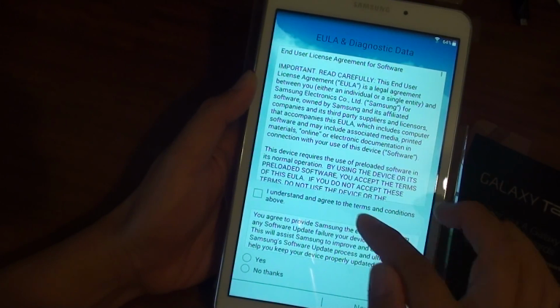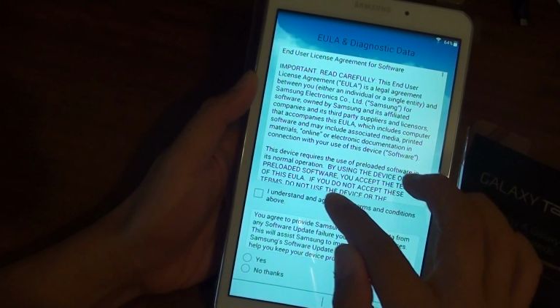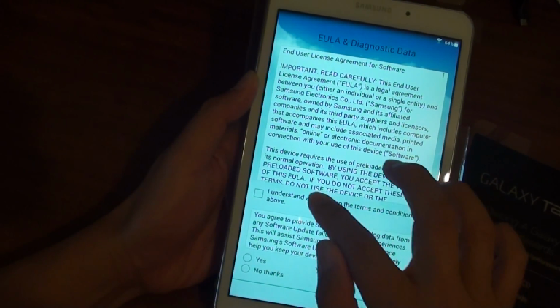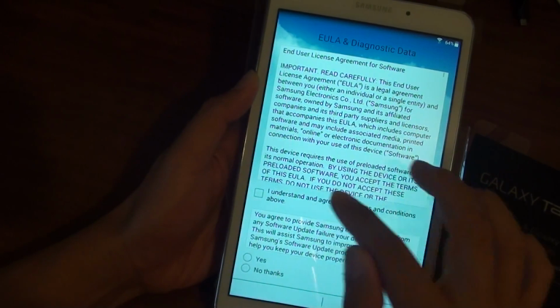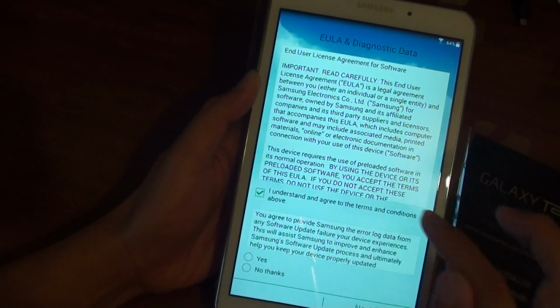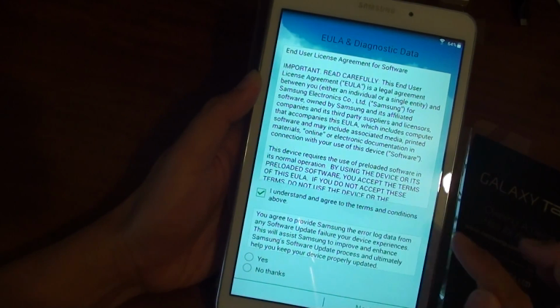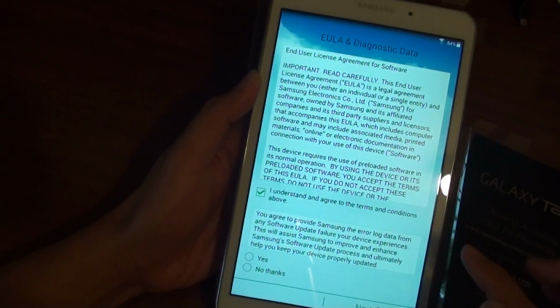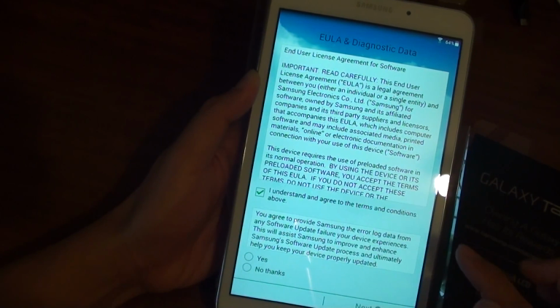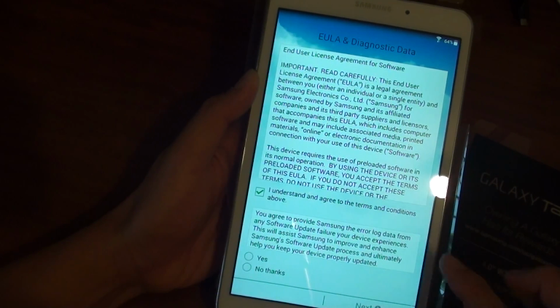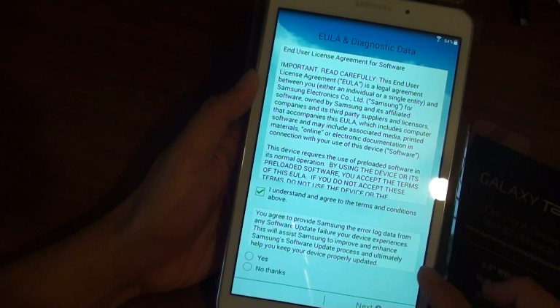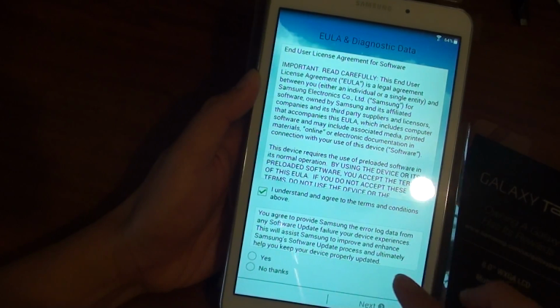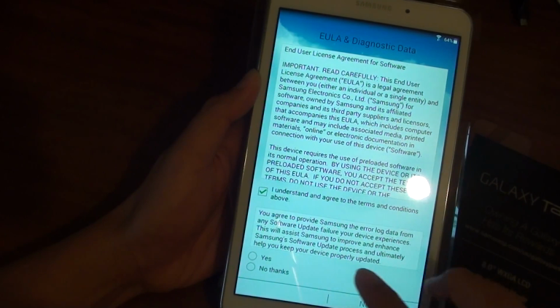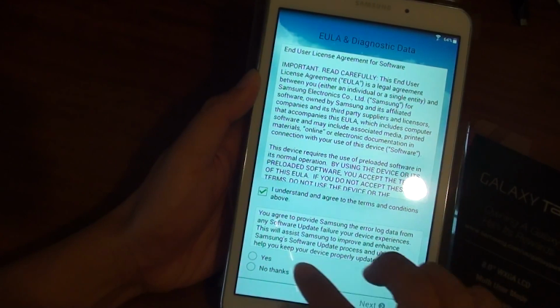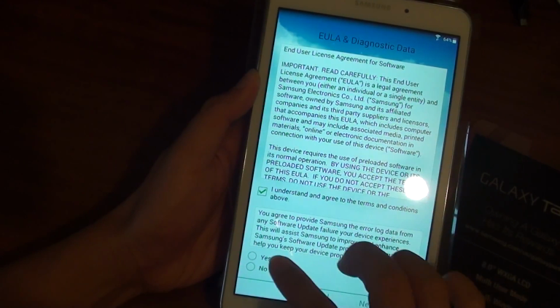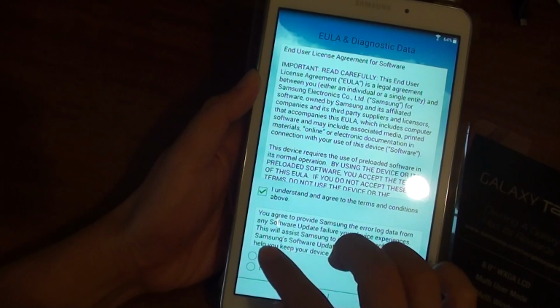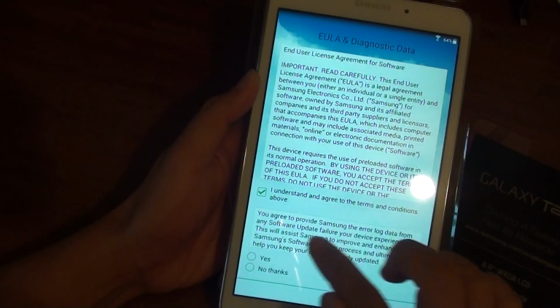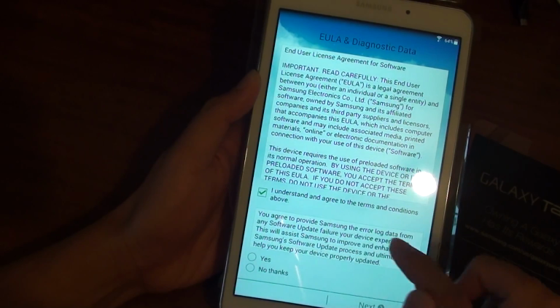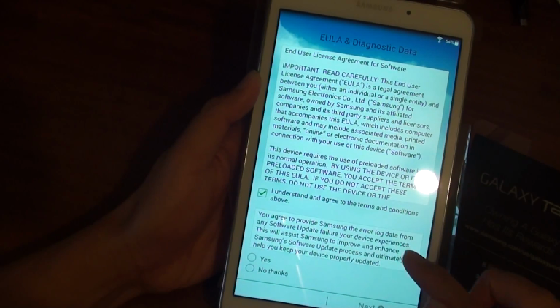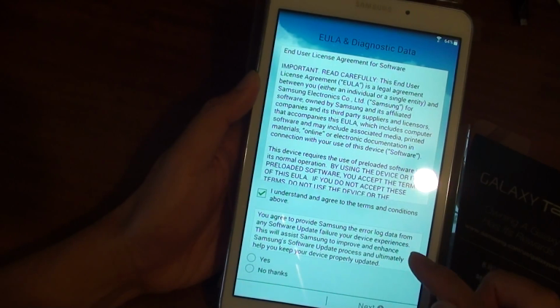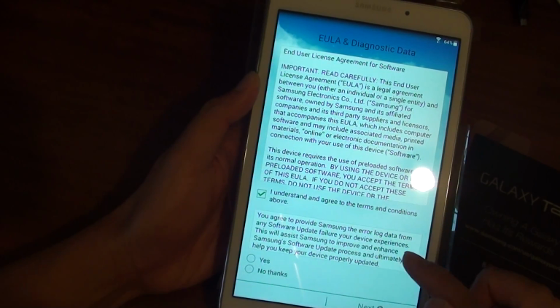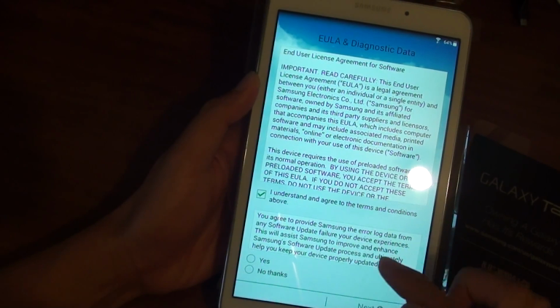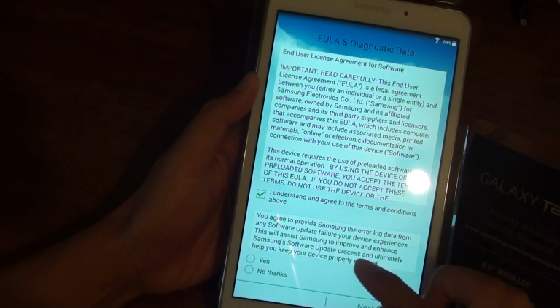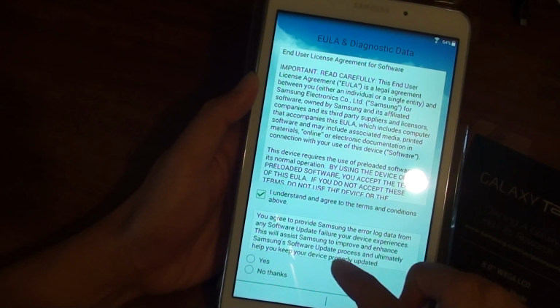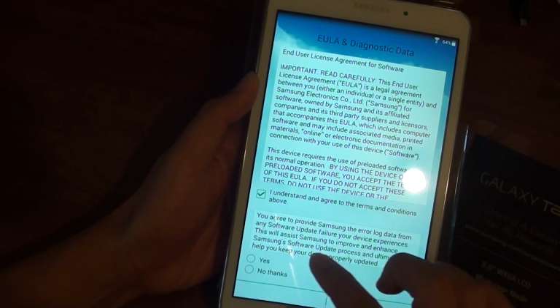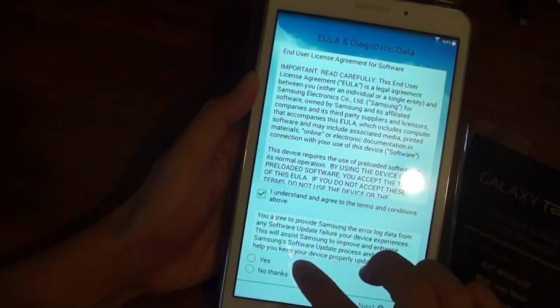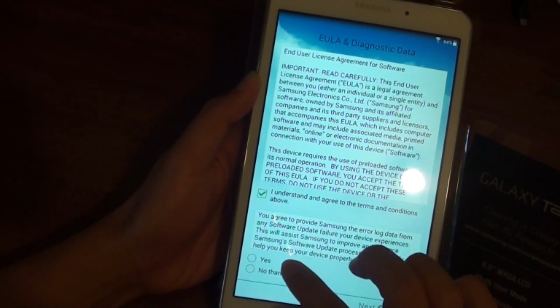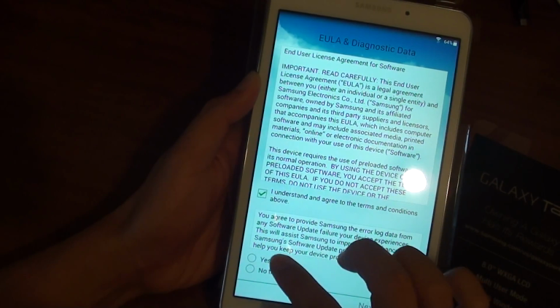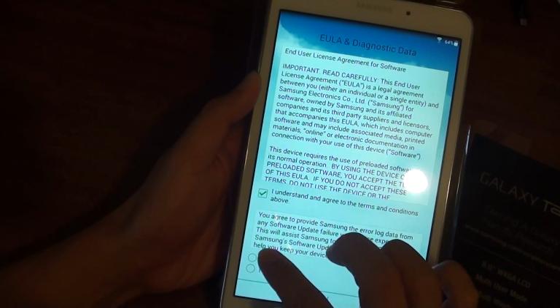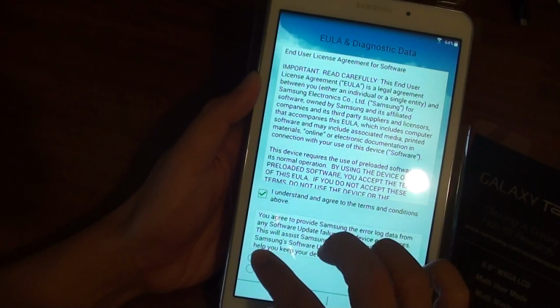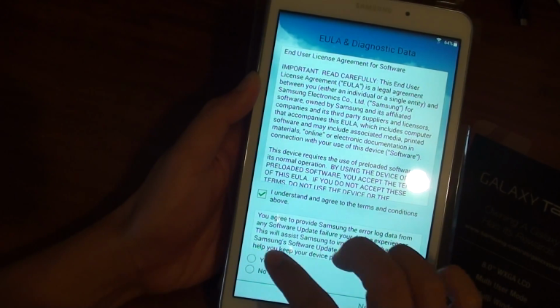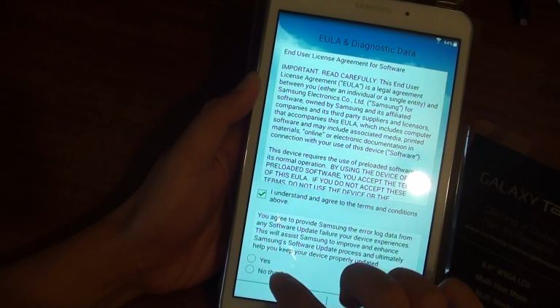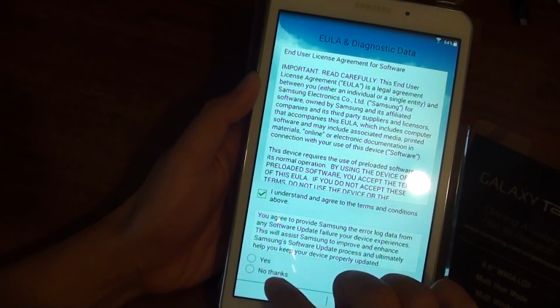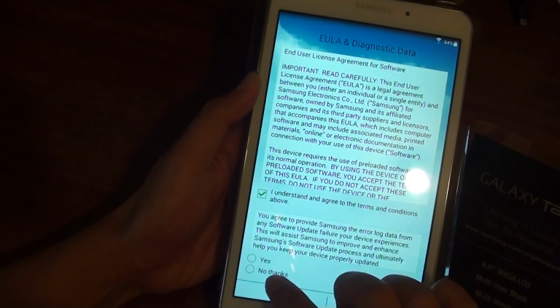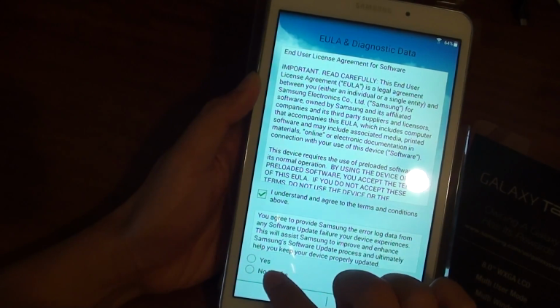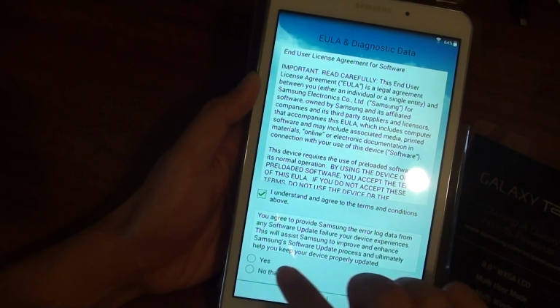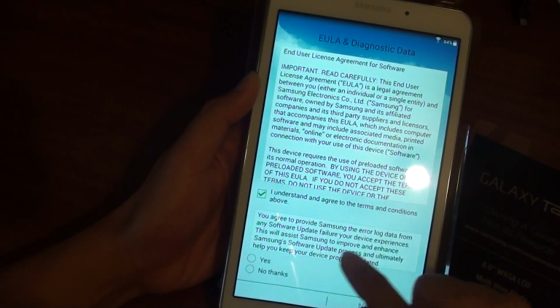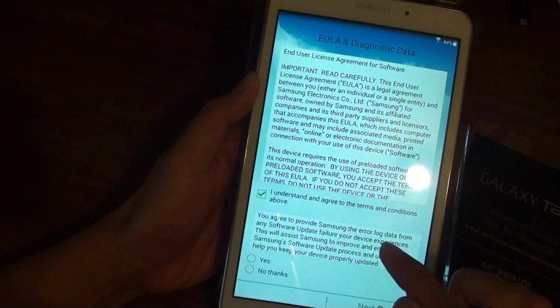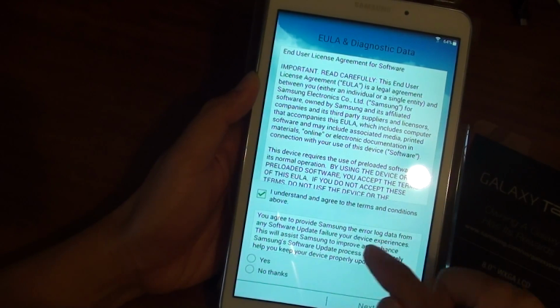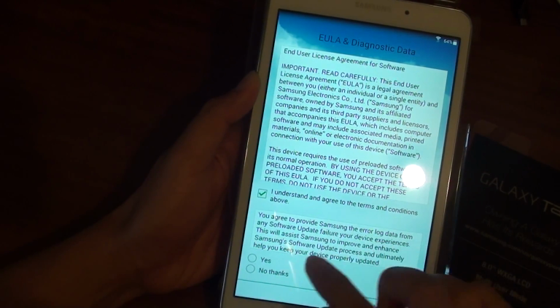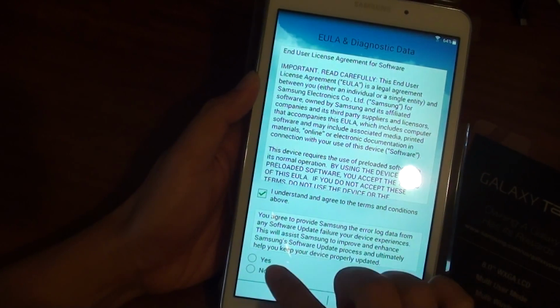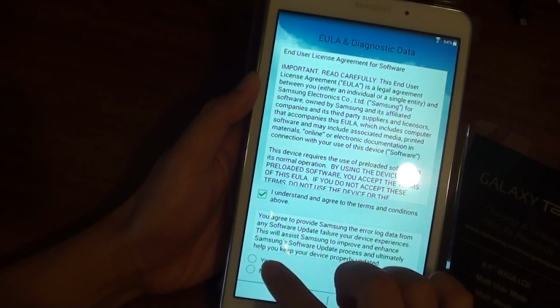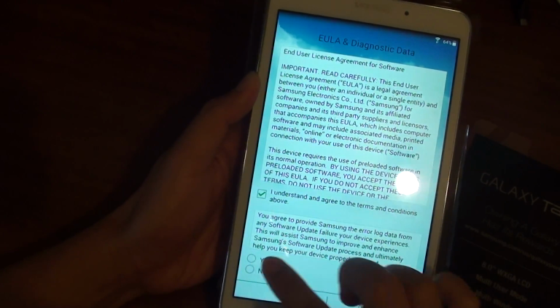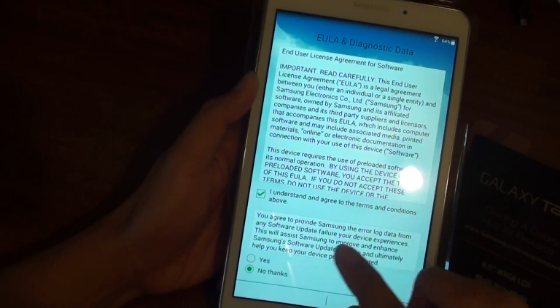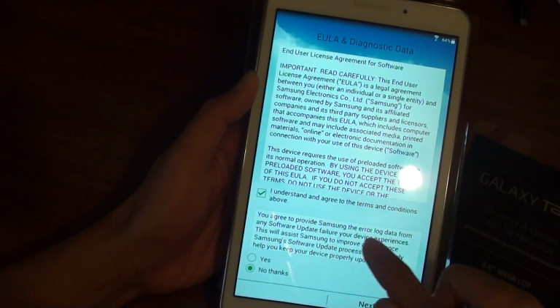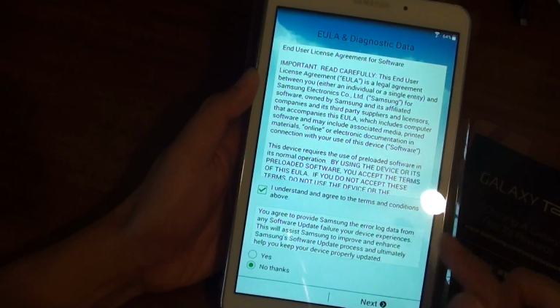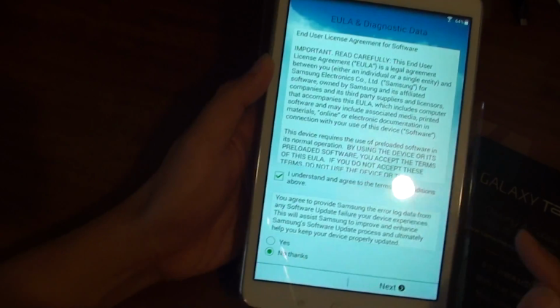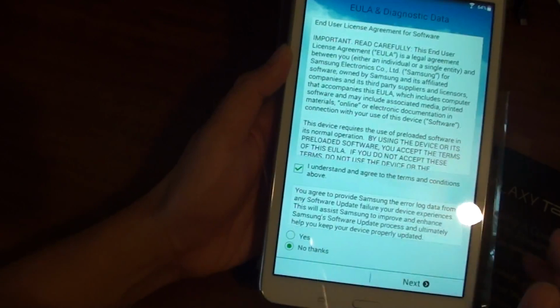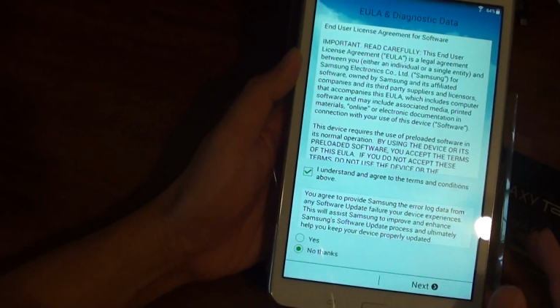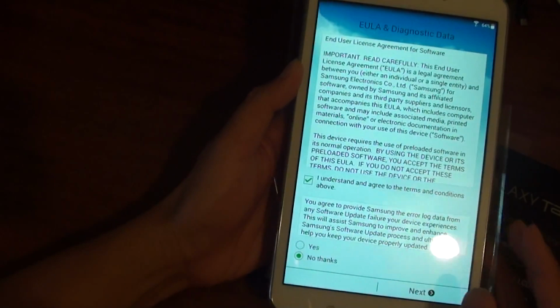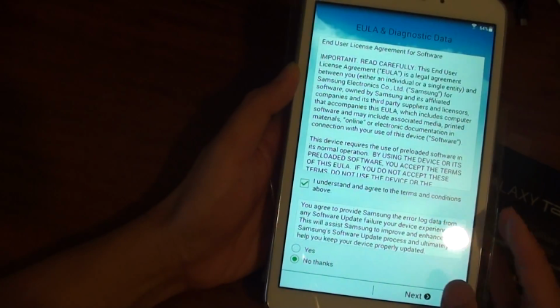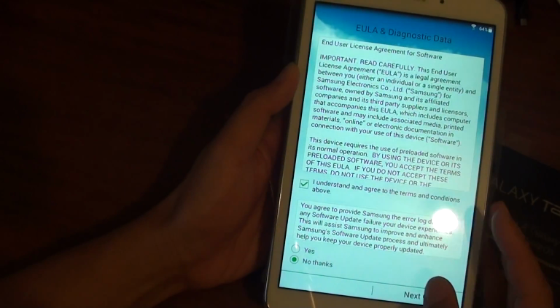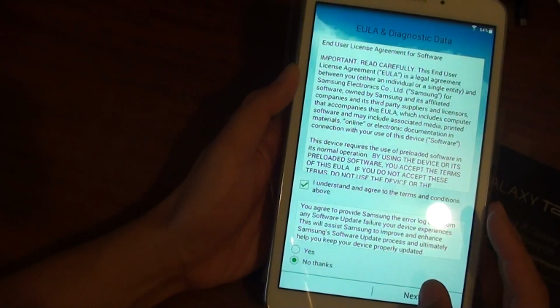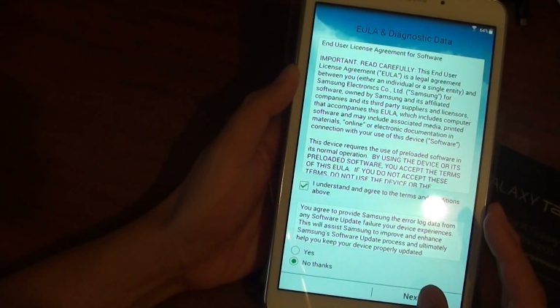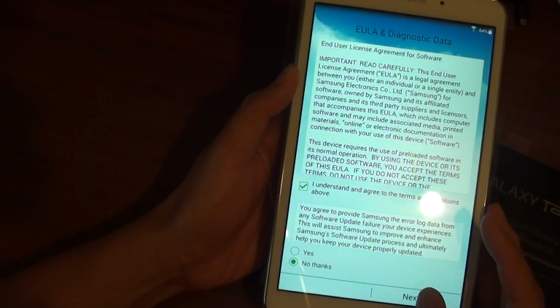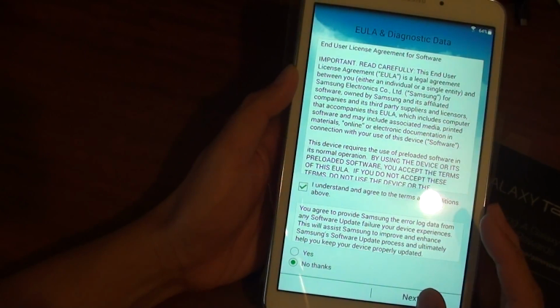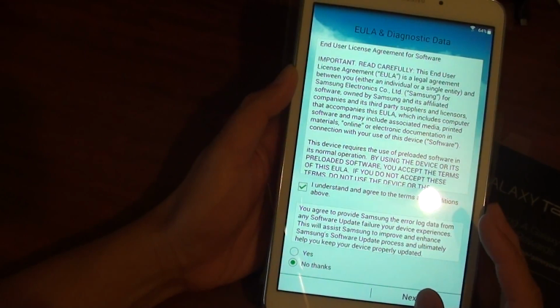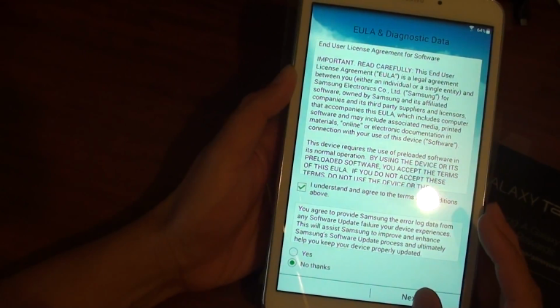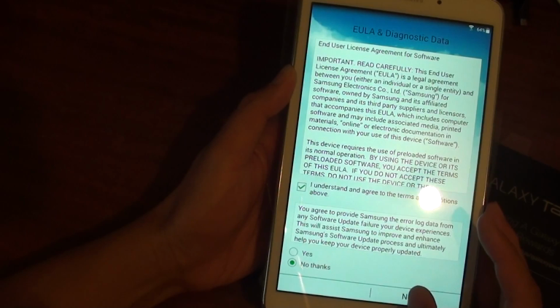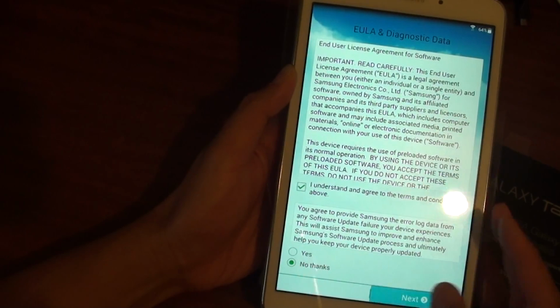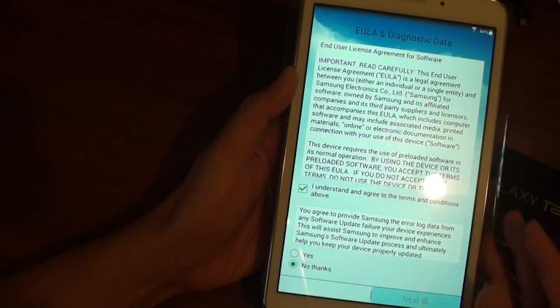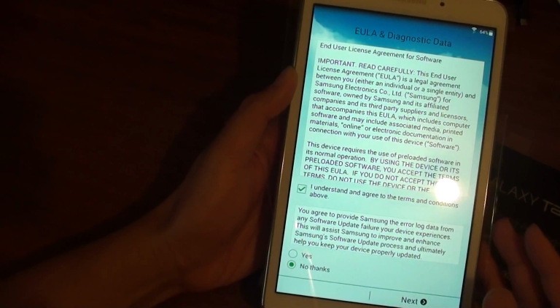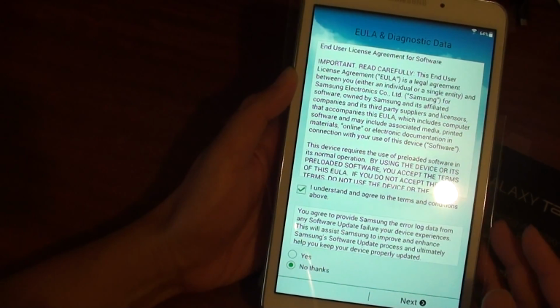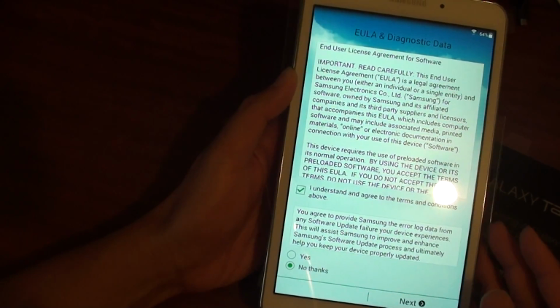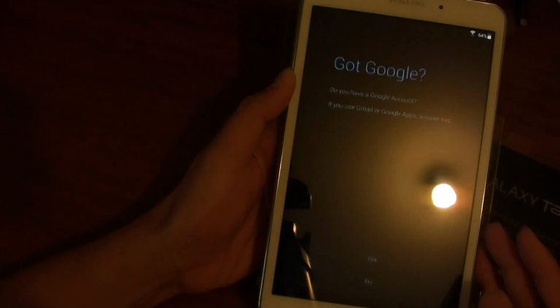Tap on the appropriate option and then tap Yes or No as prompted. Tap No Thanks, then tap Next.